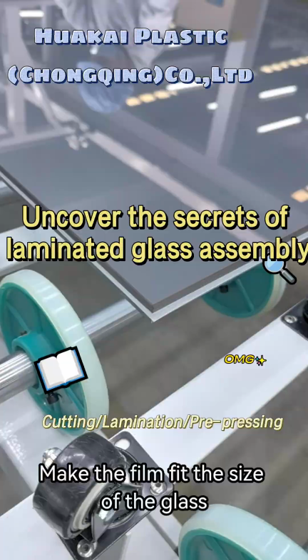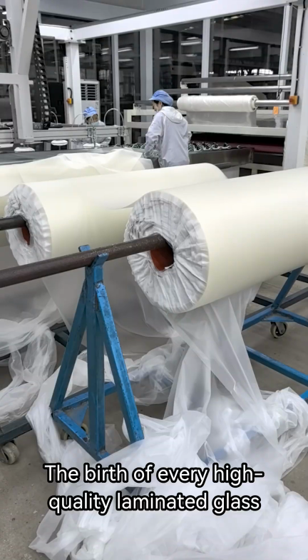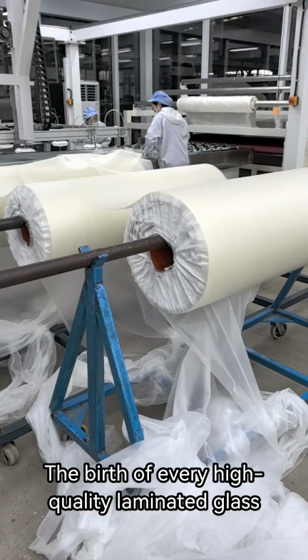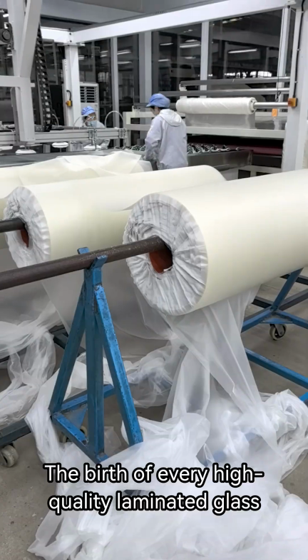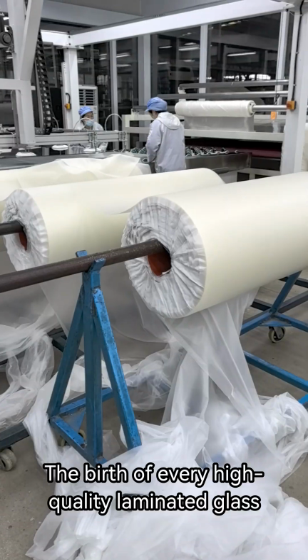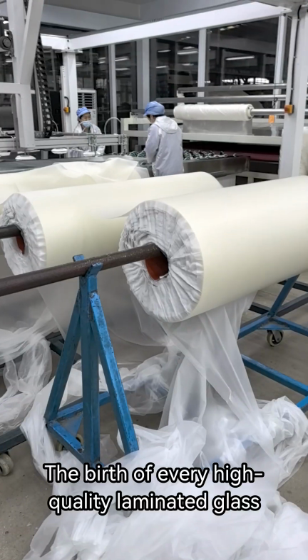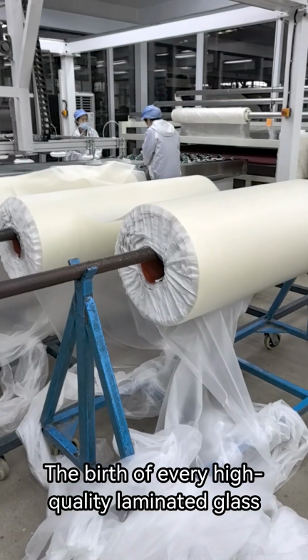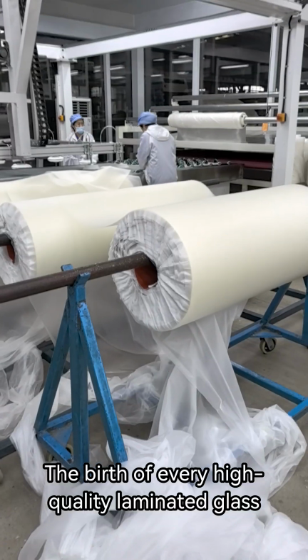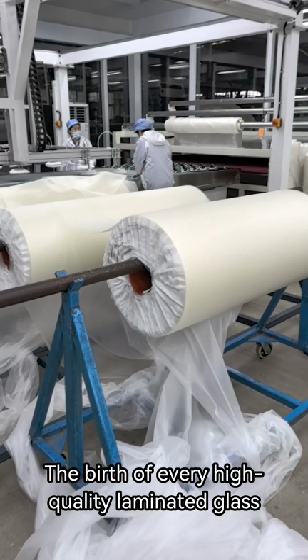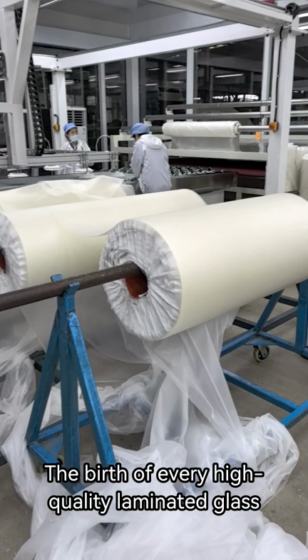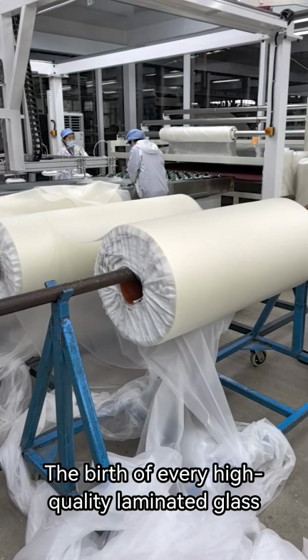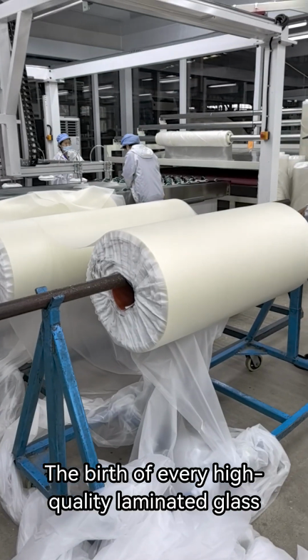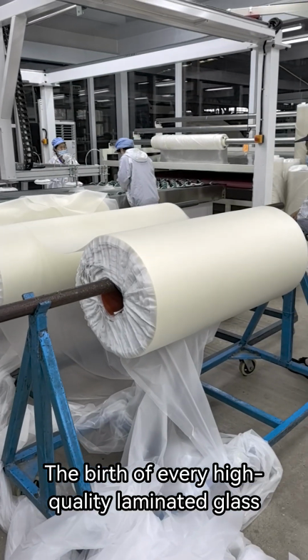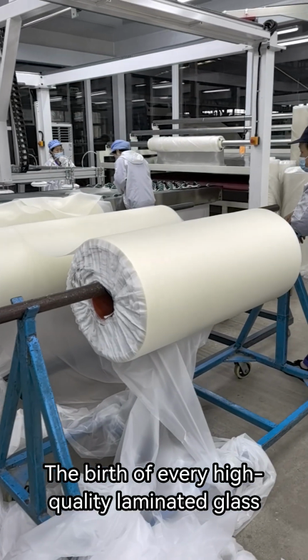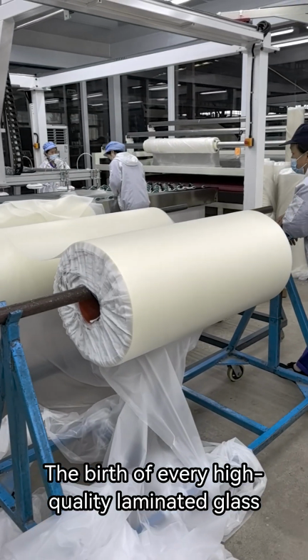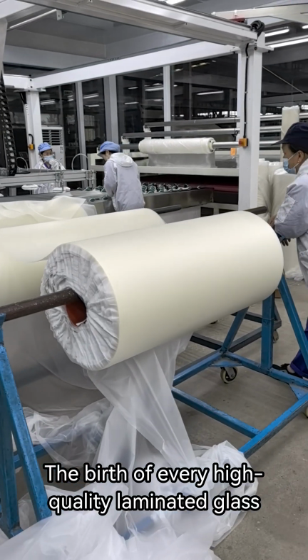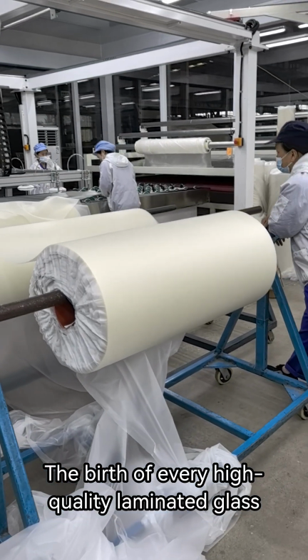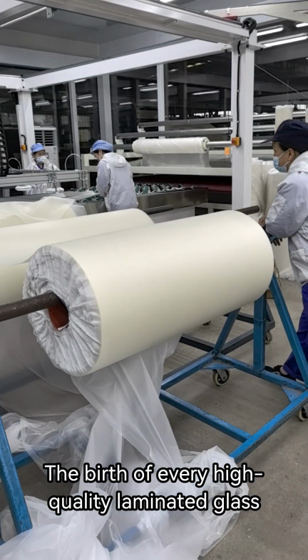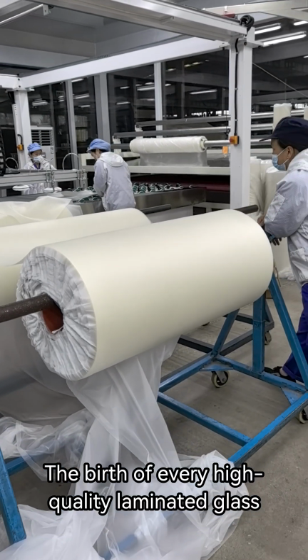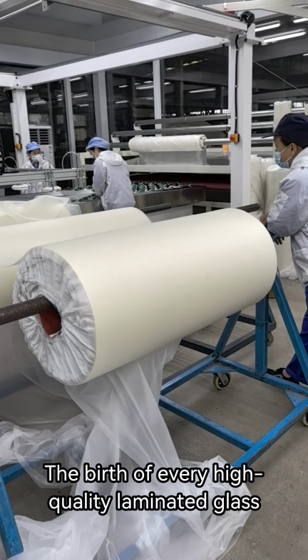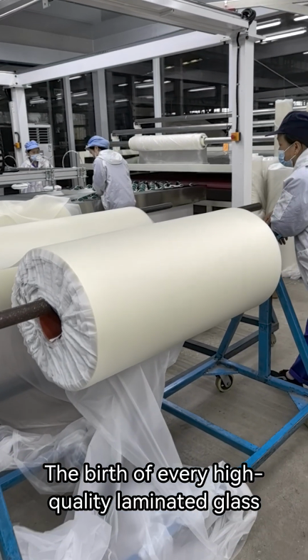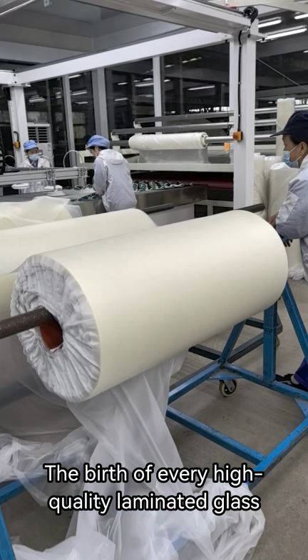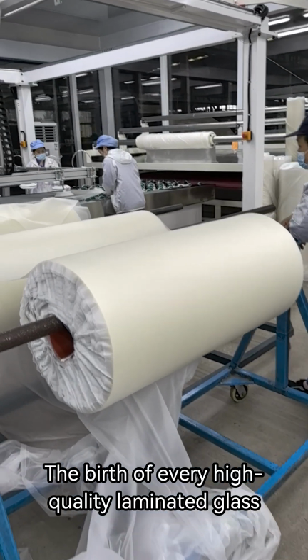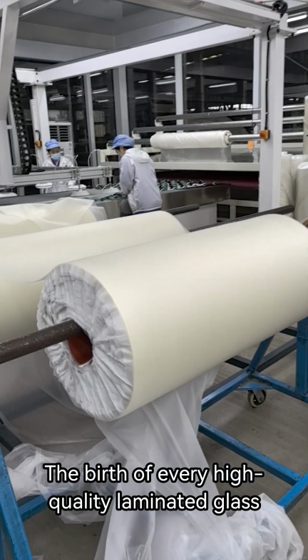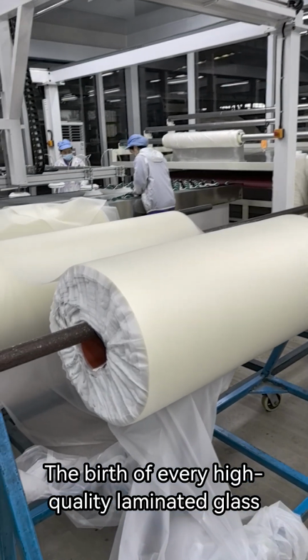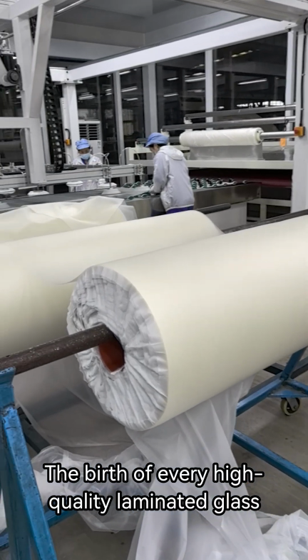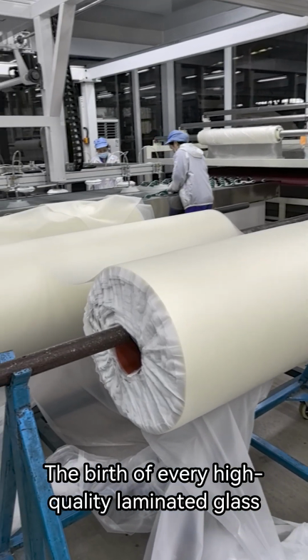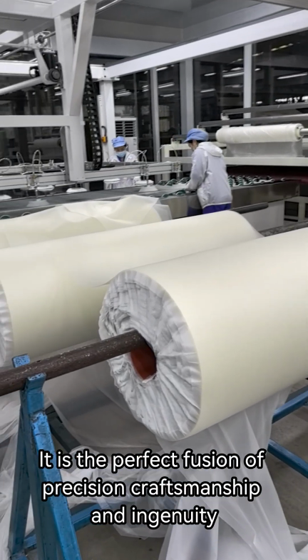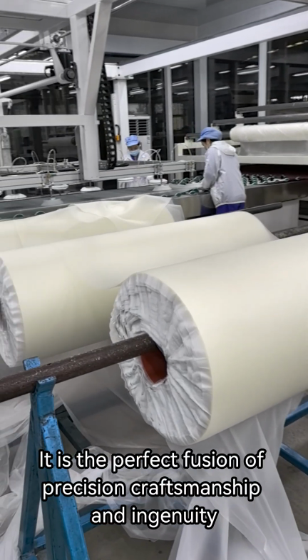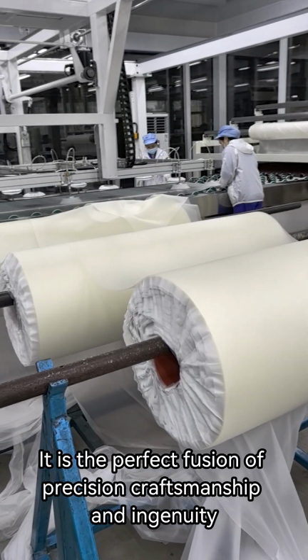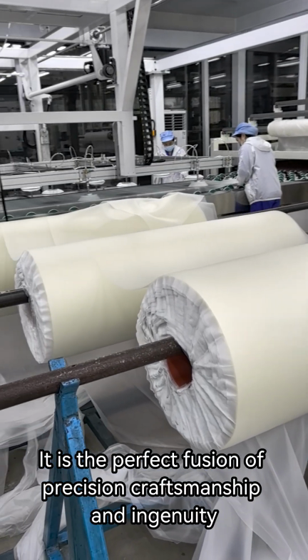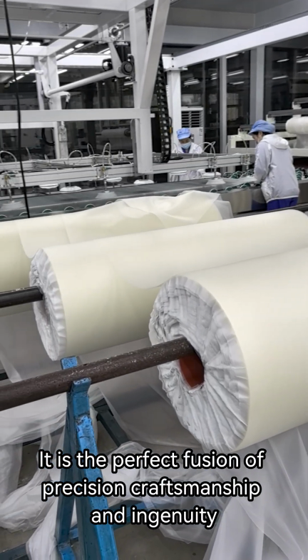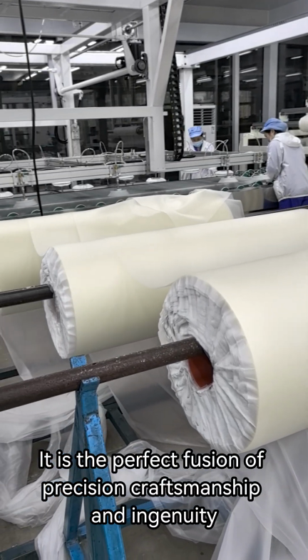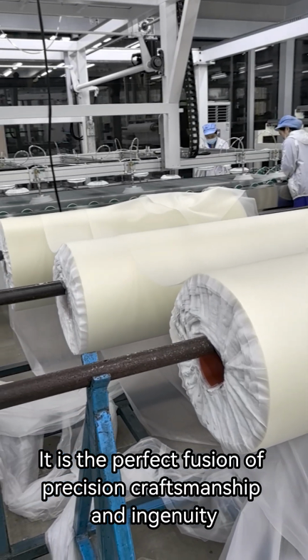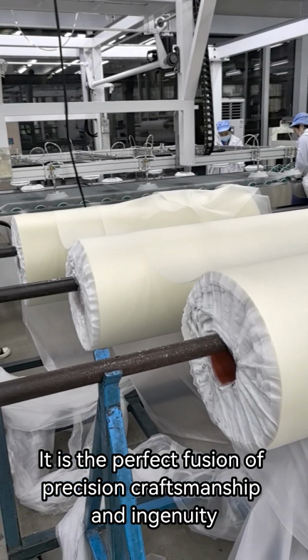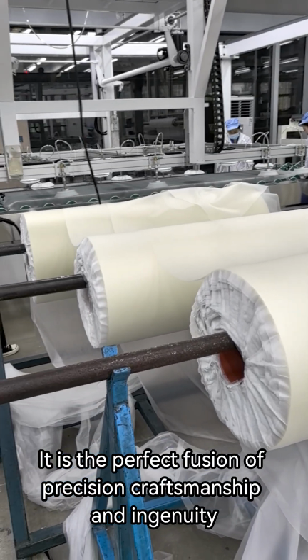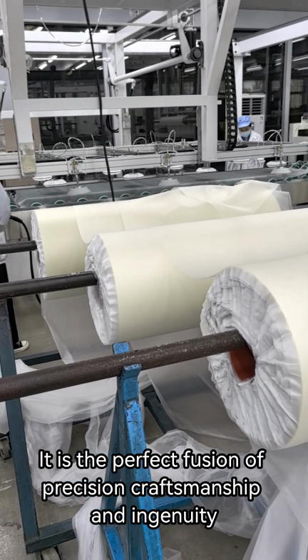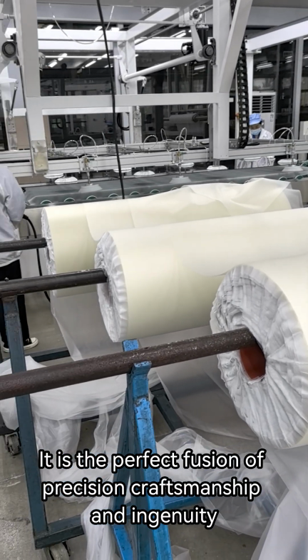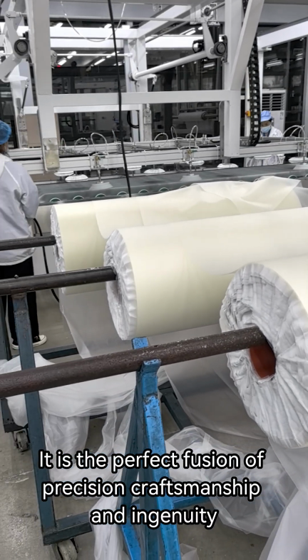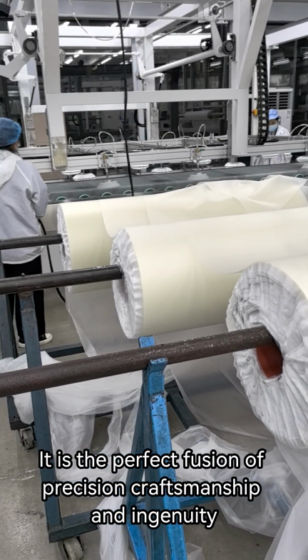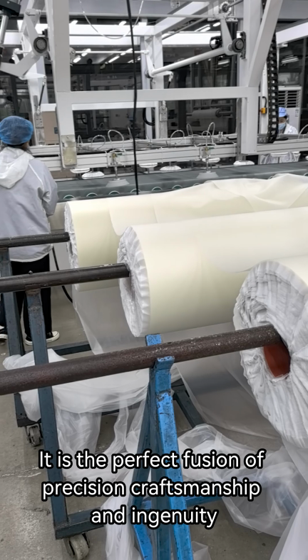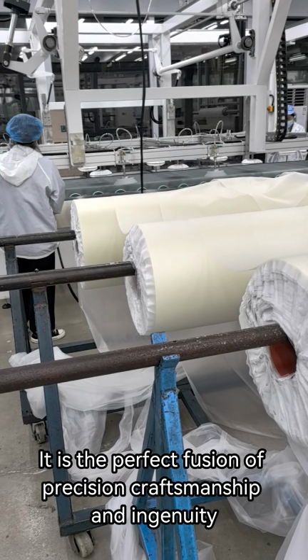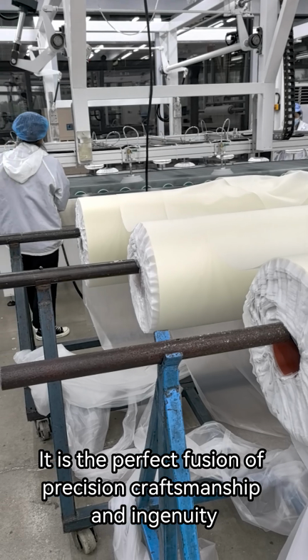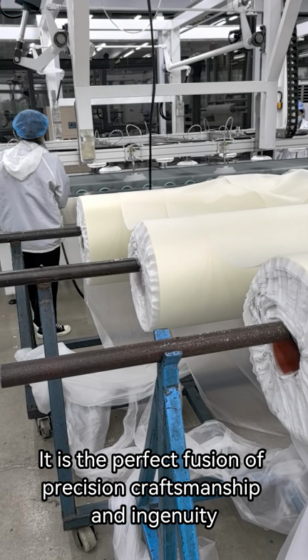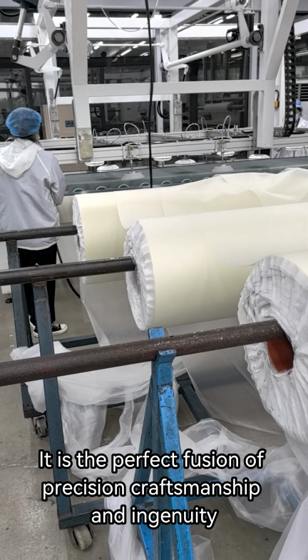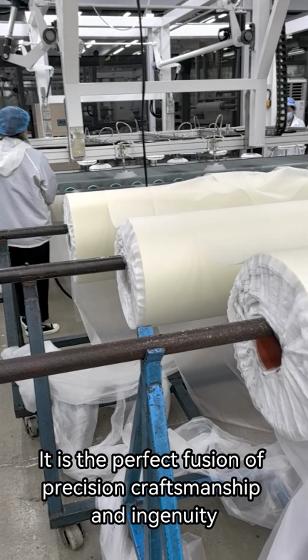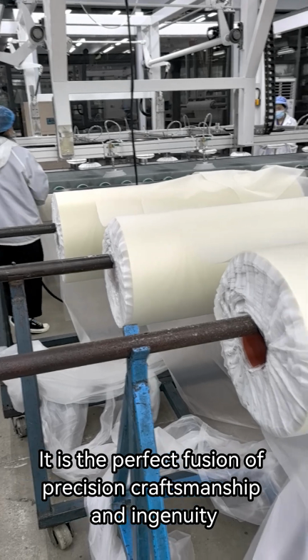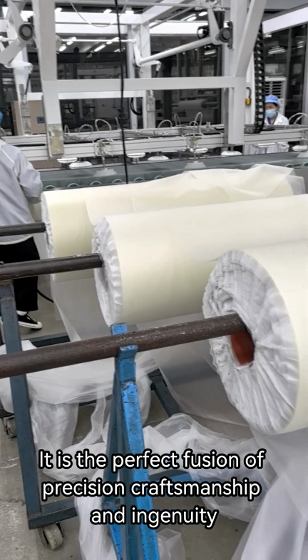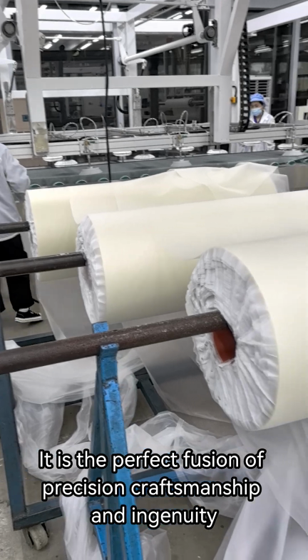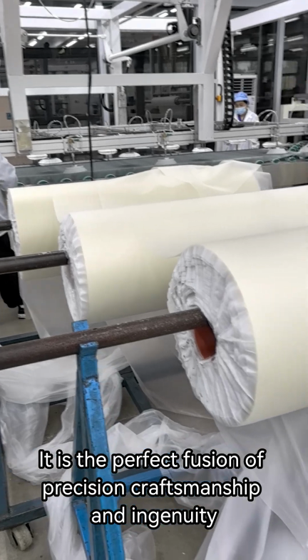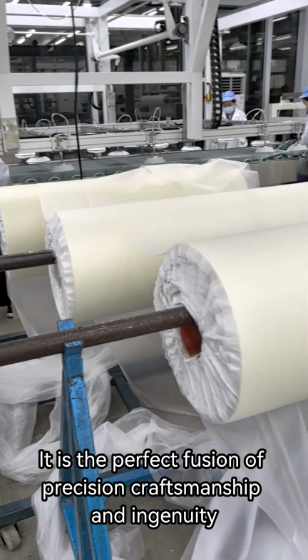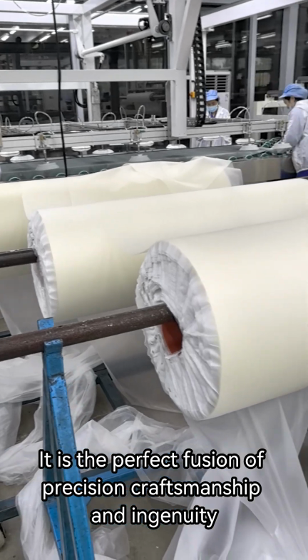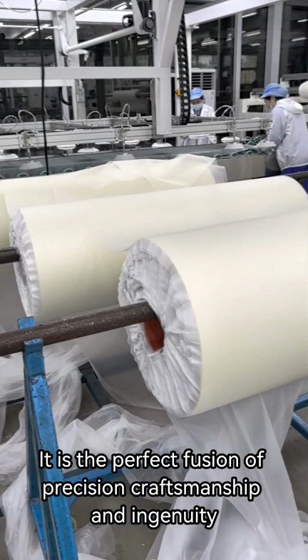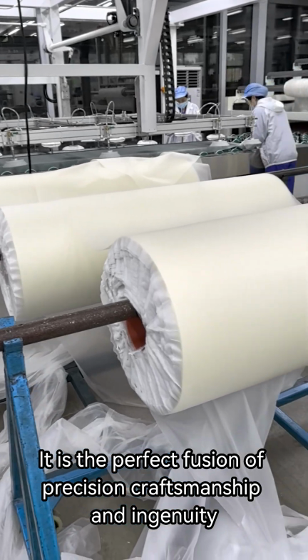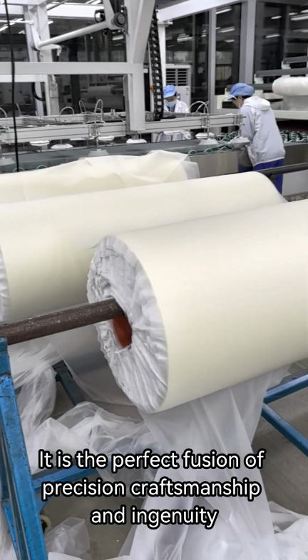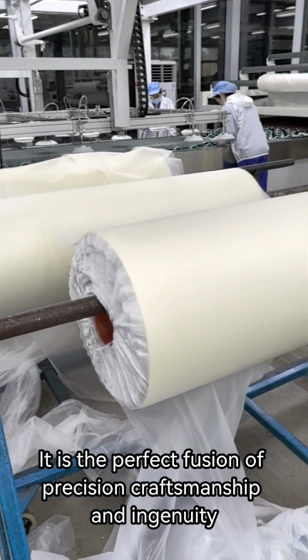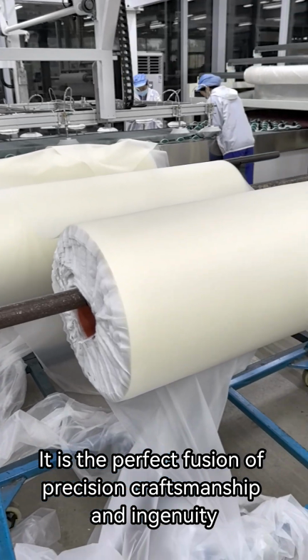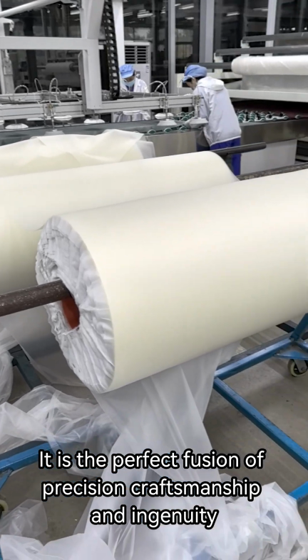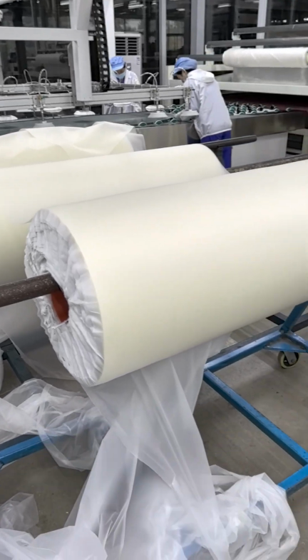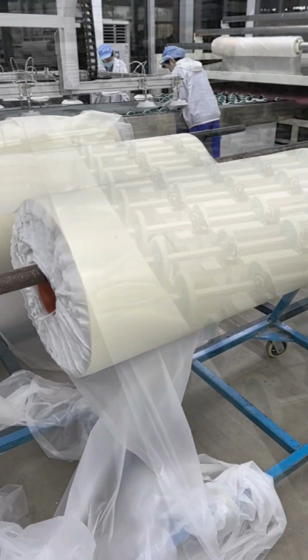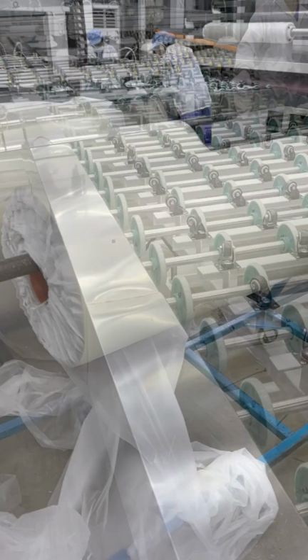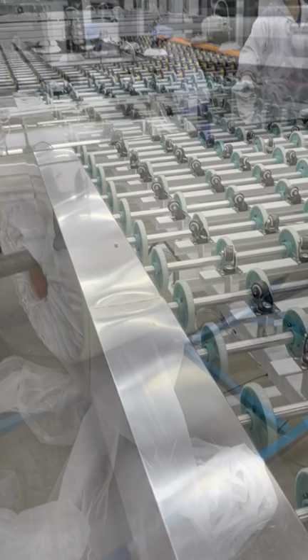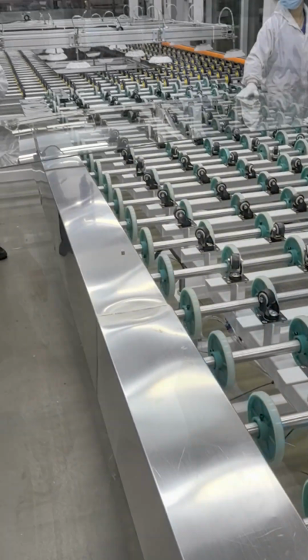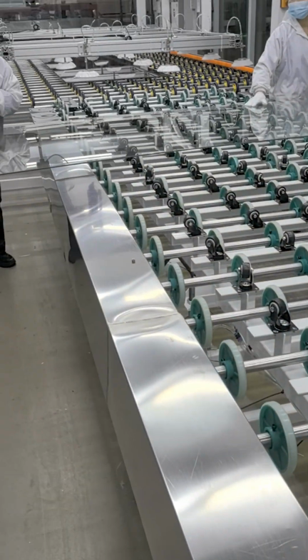The birth of every high-quality laminated glass is the perfect fusion of precision, craftsmanship, and ingenuity.